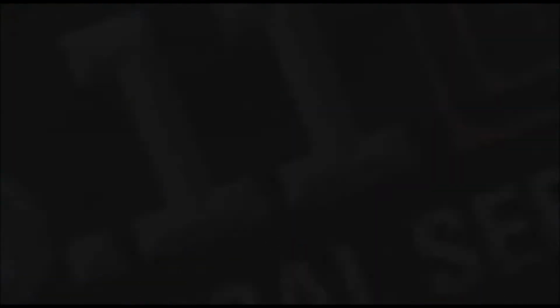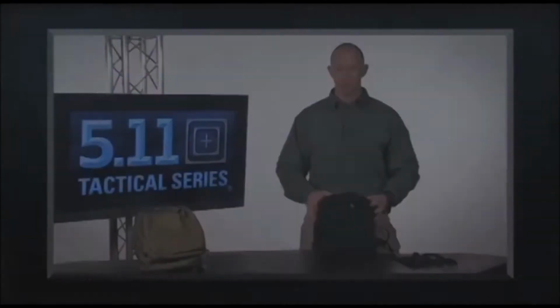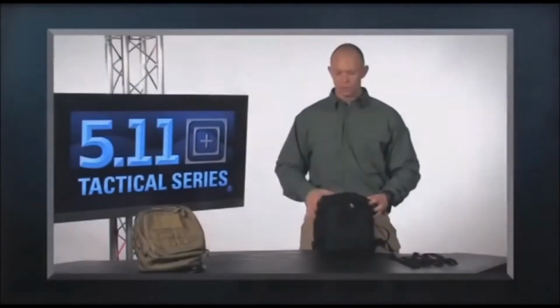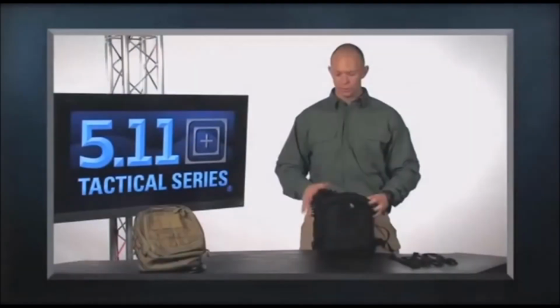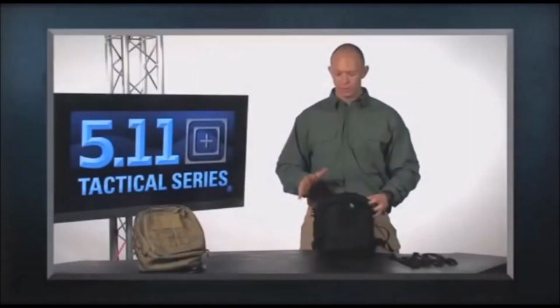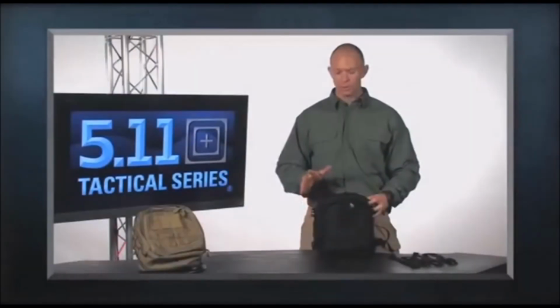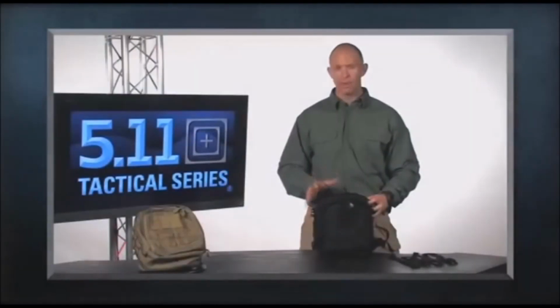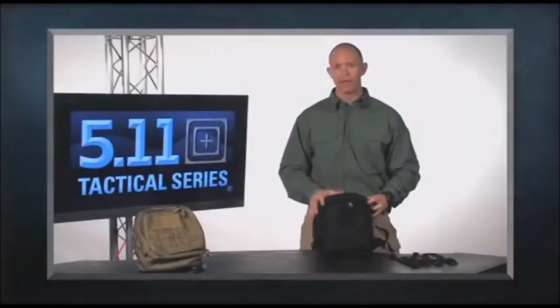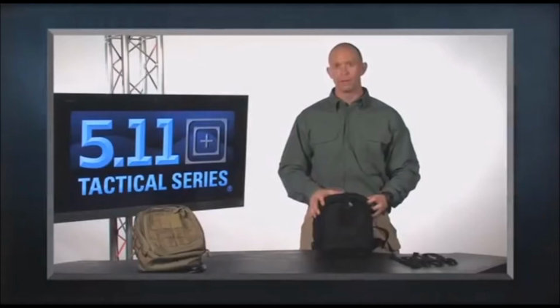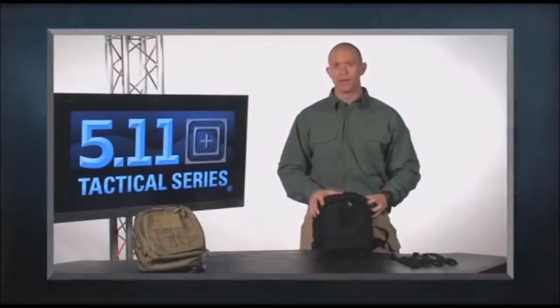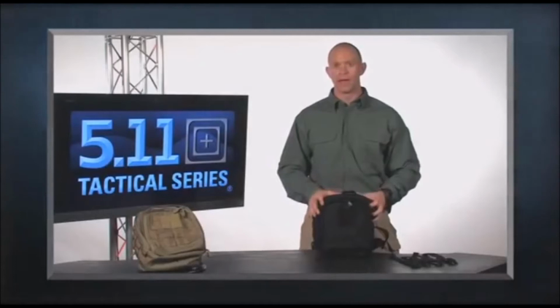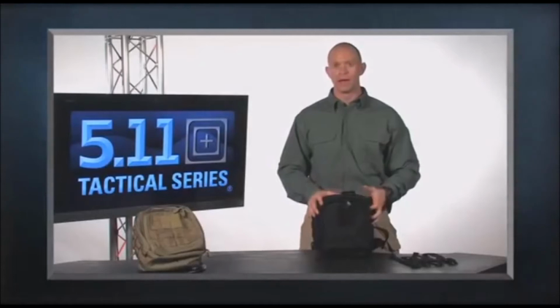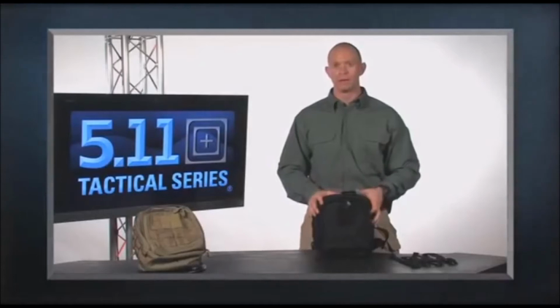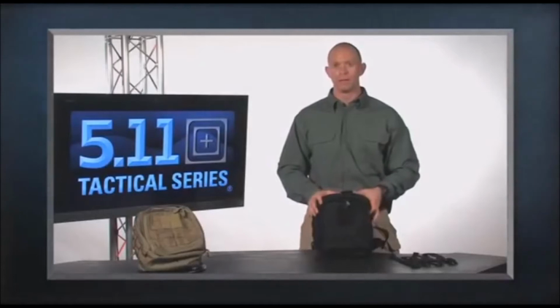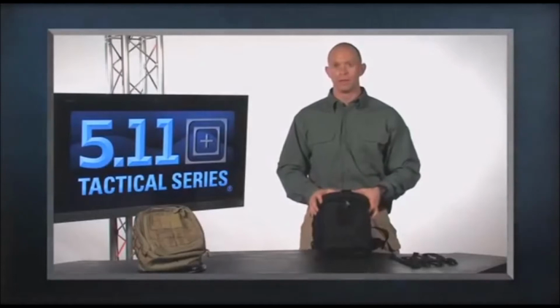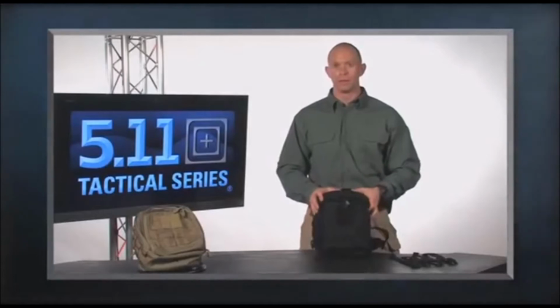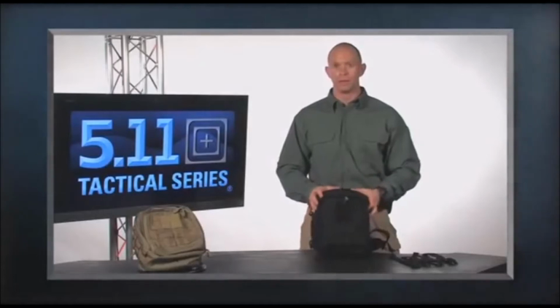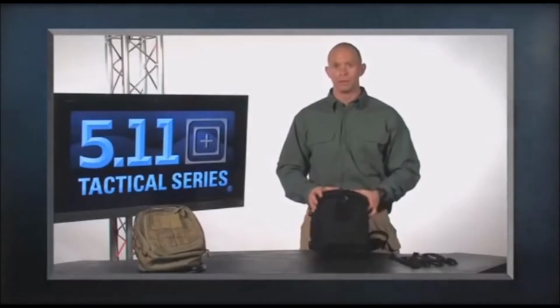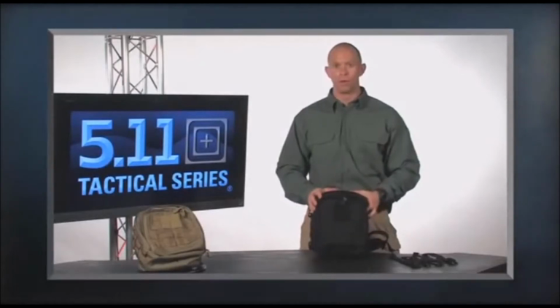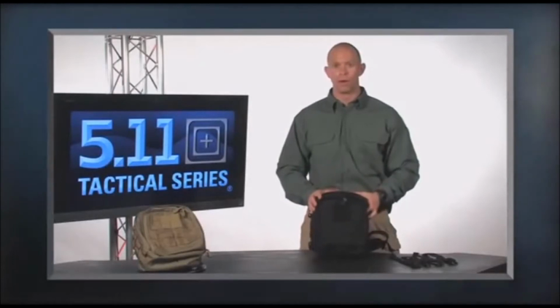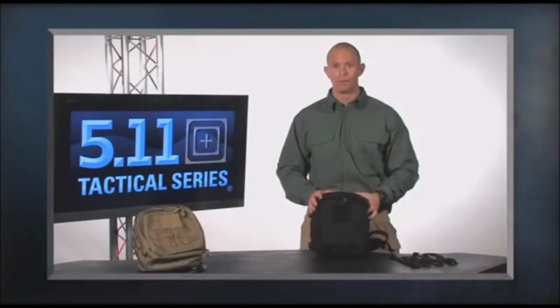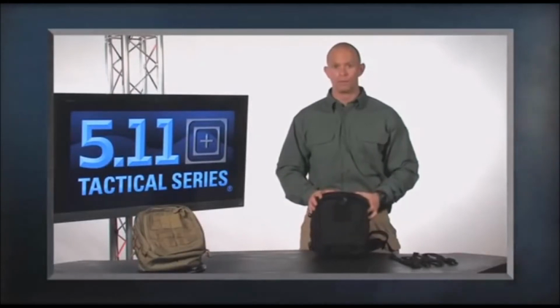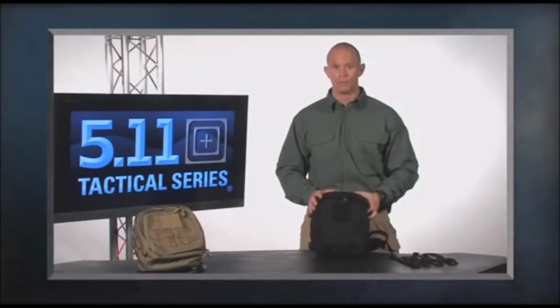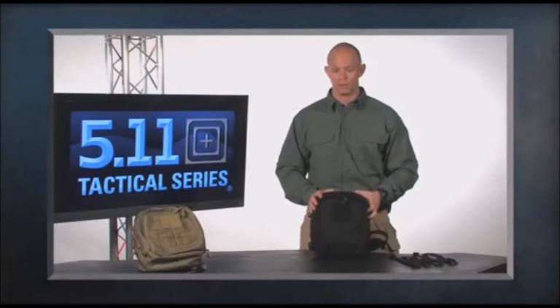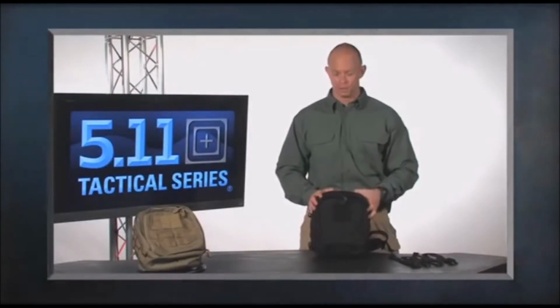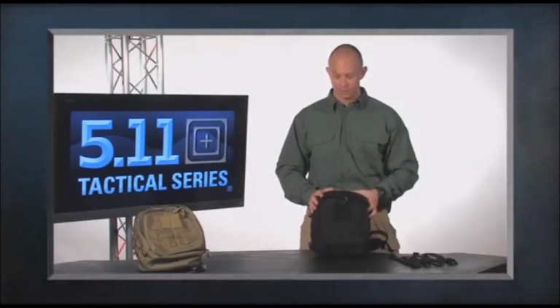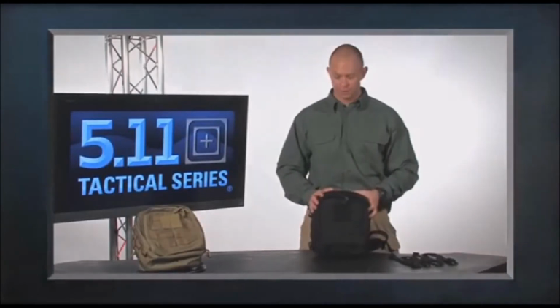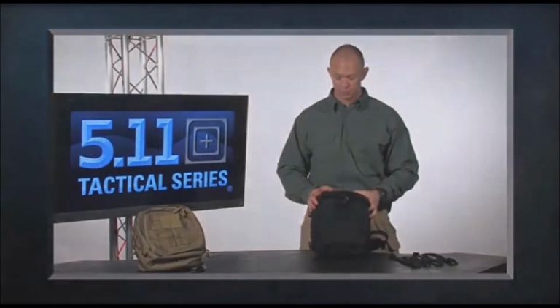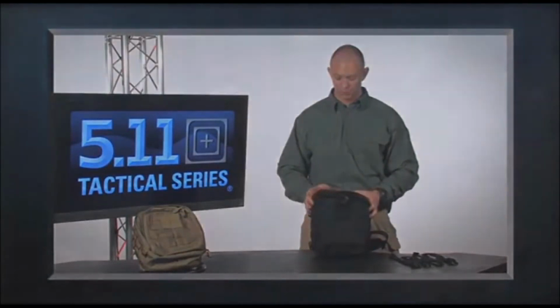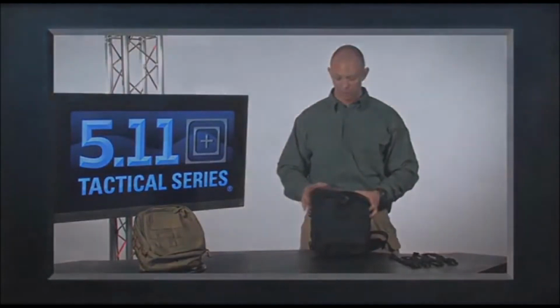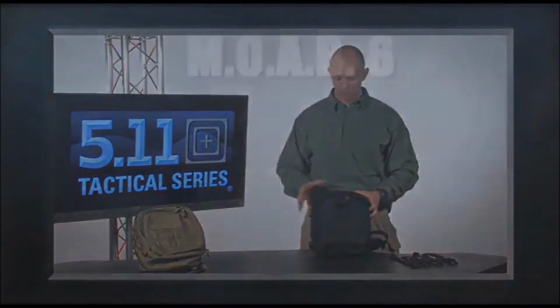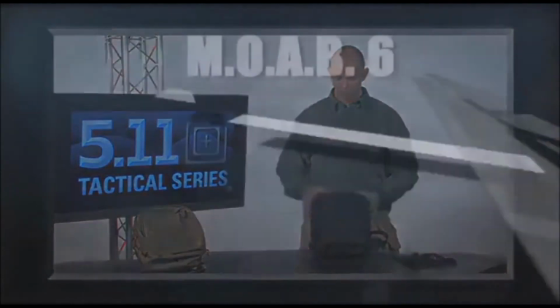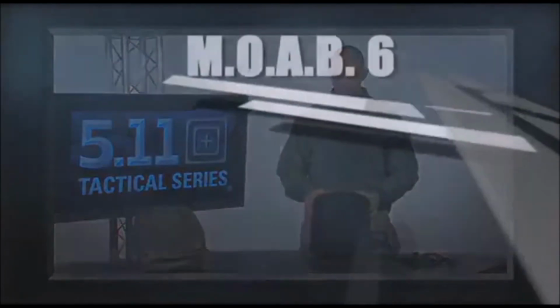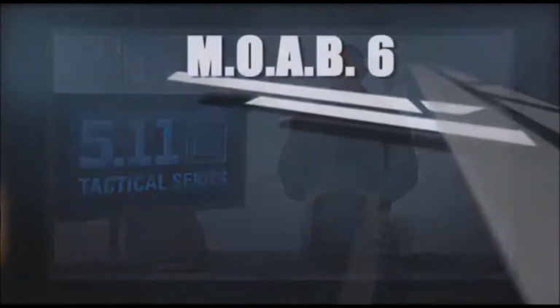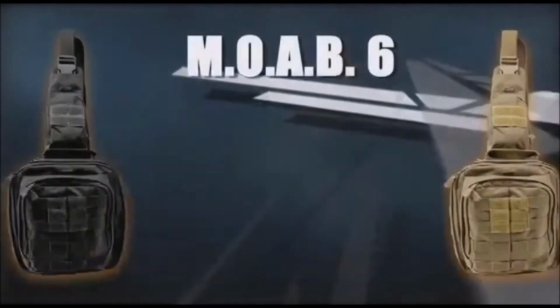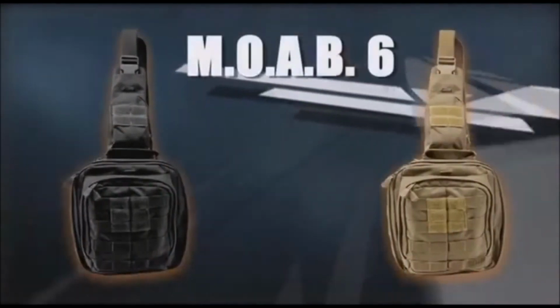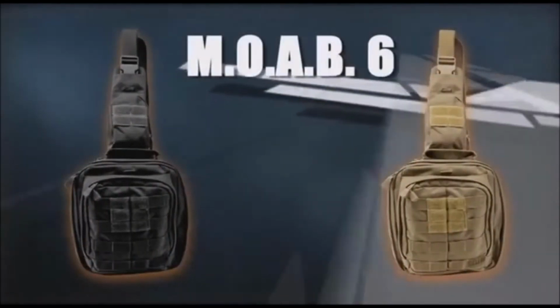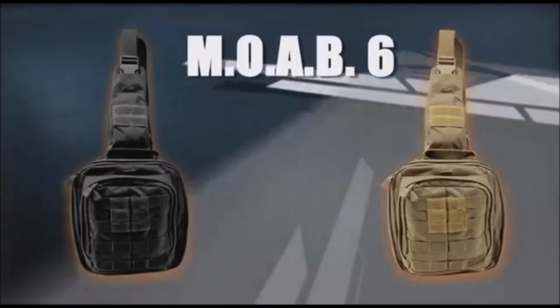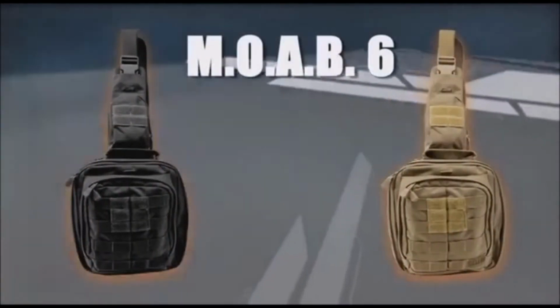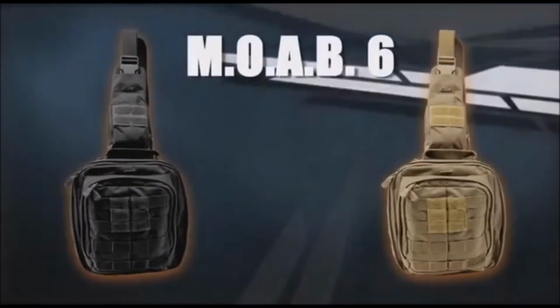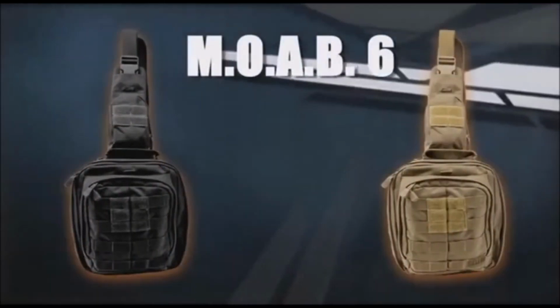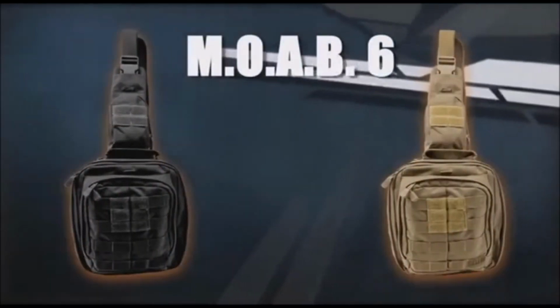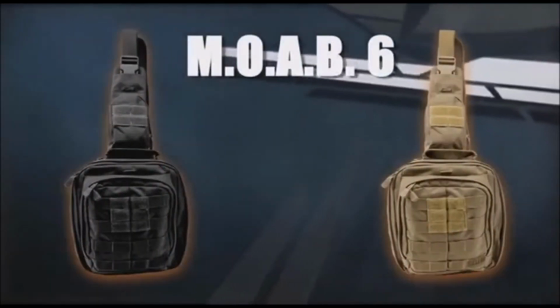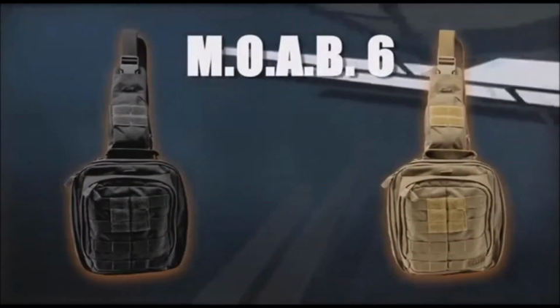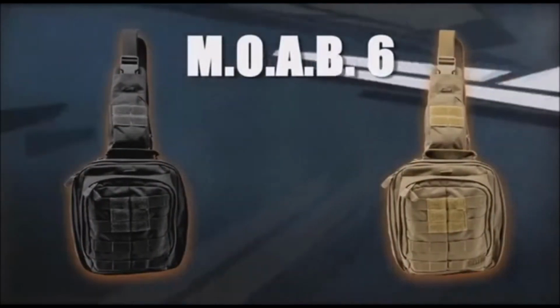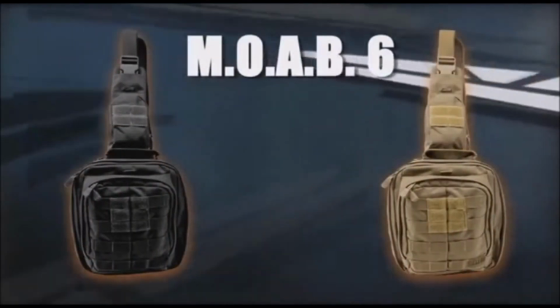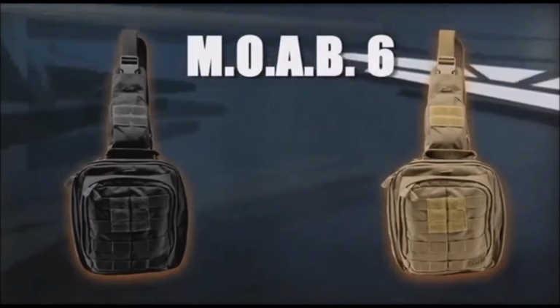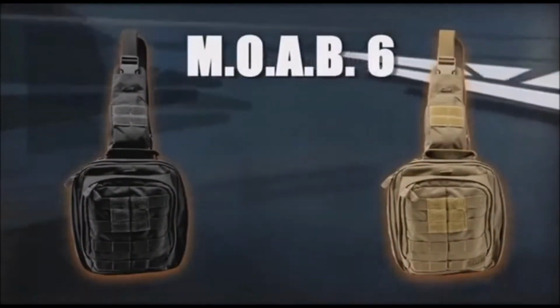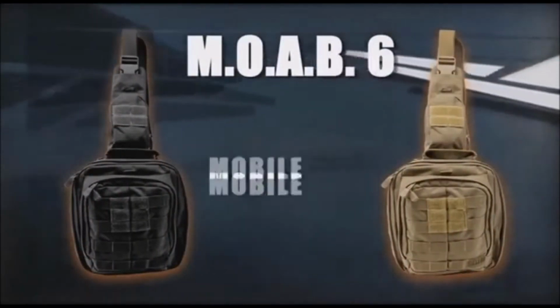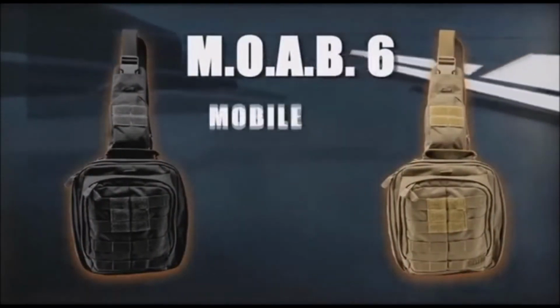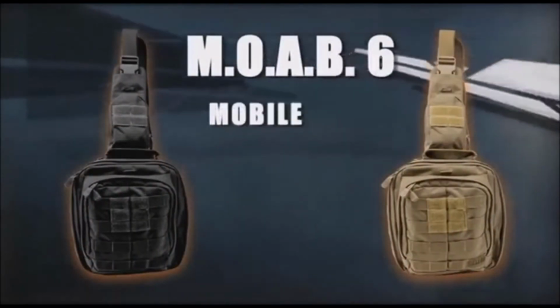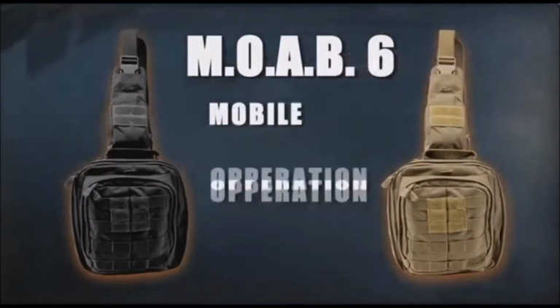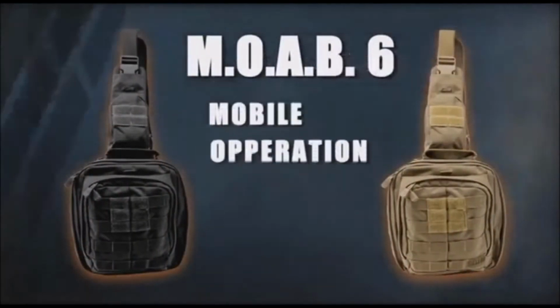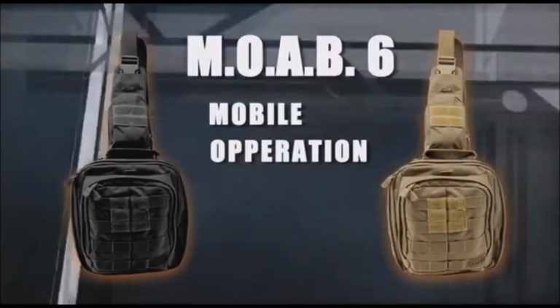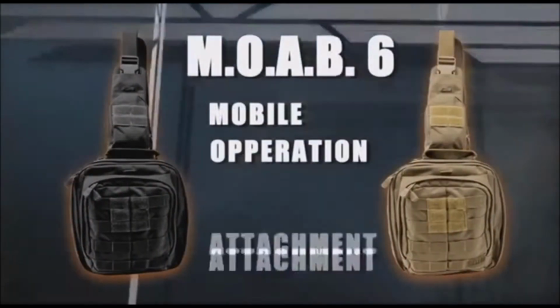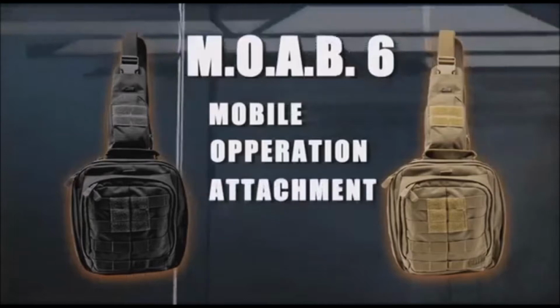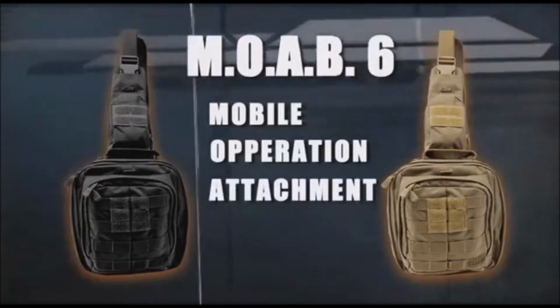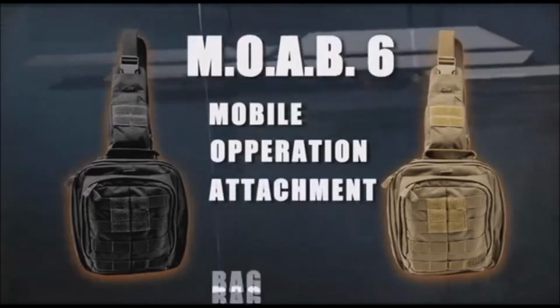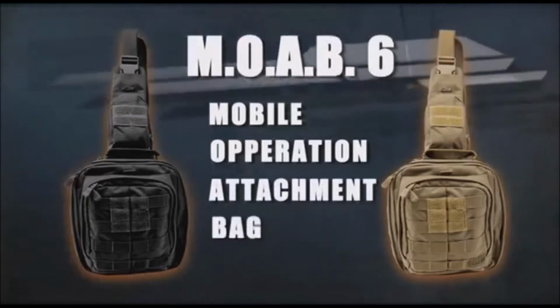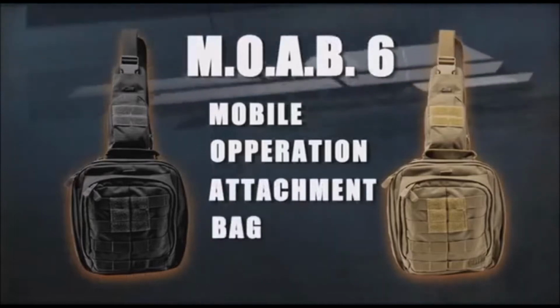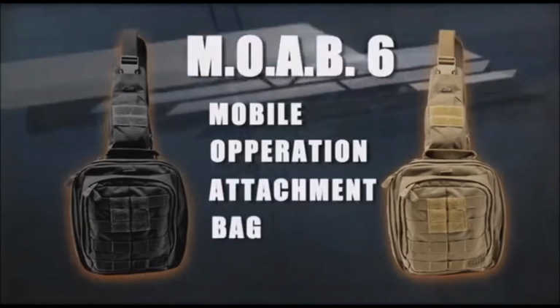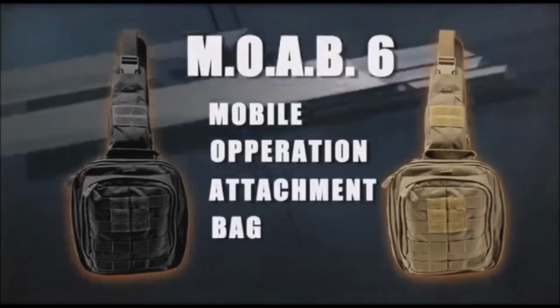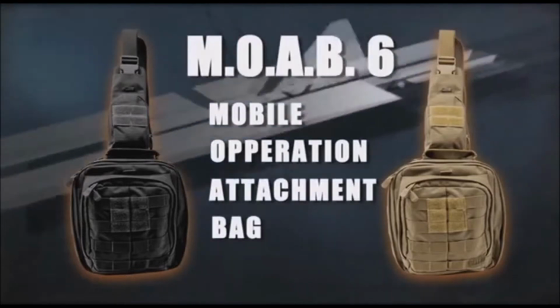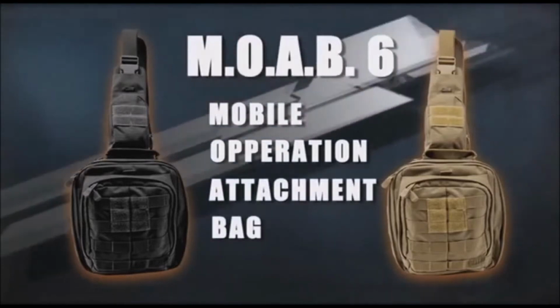The other bag in the MOAB series is the MOAB 6. MOAB stands for Mobile Operation Attachment Bag.